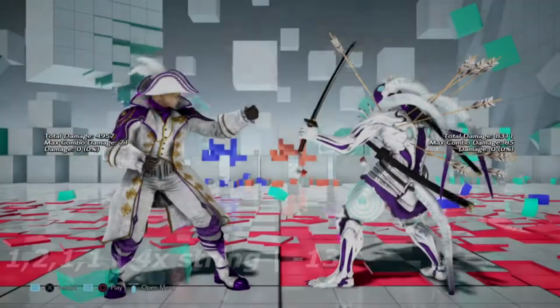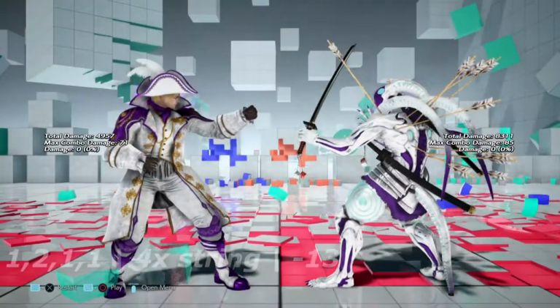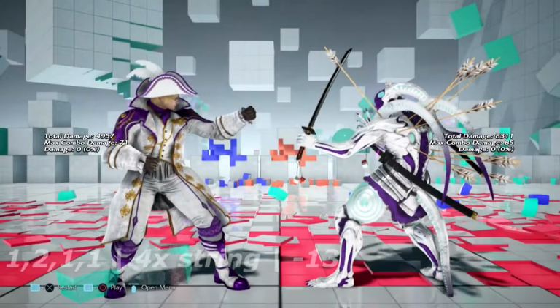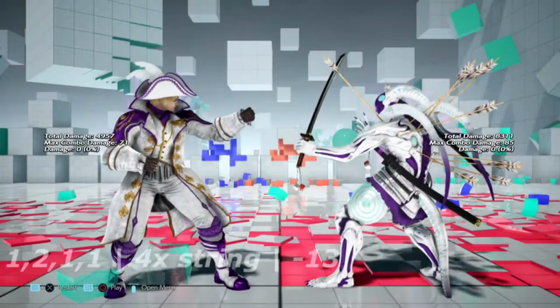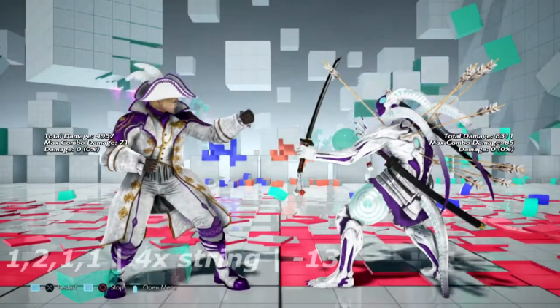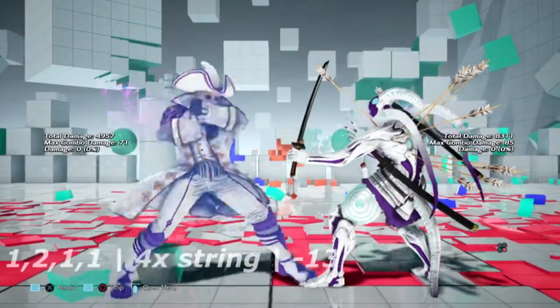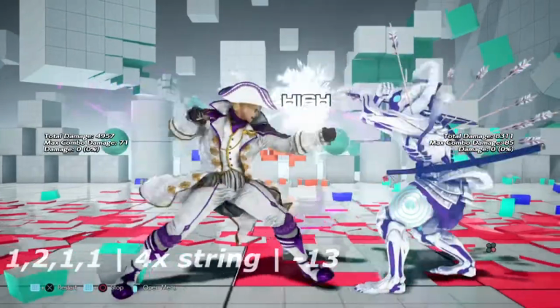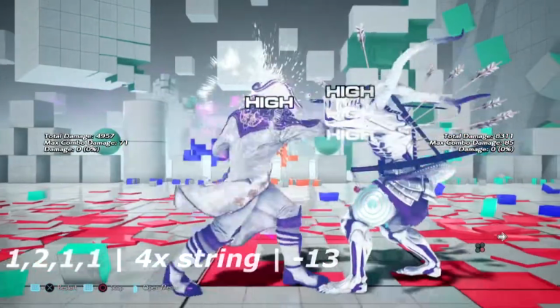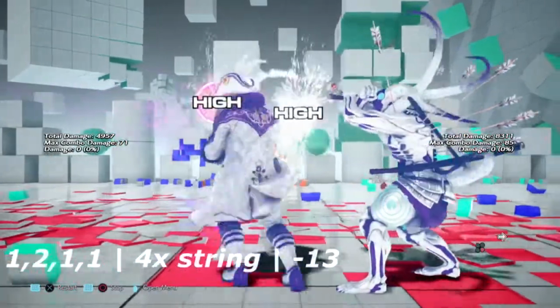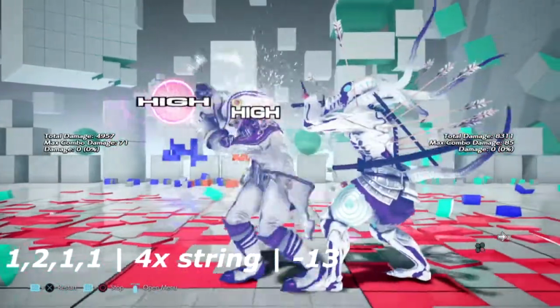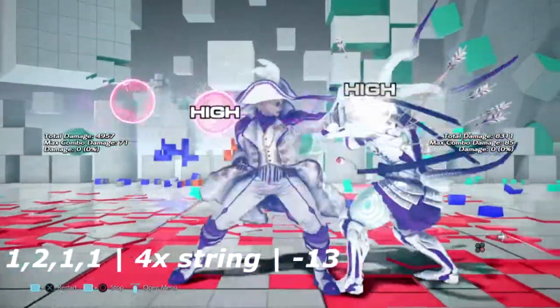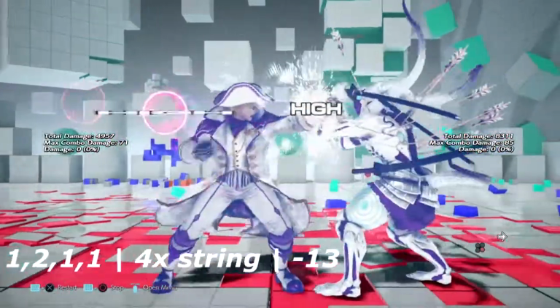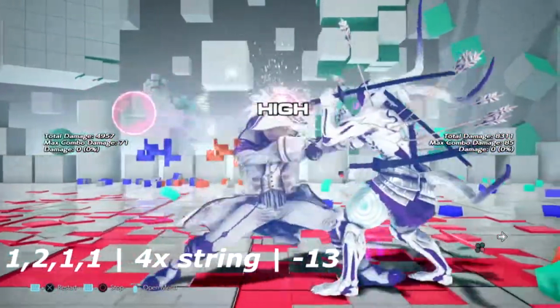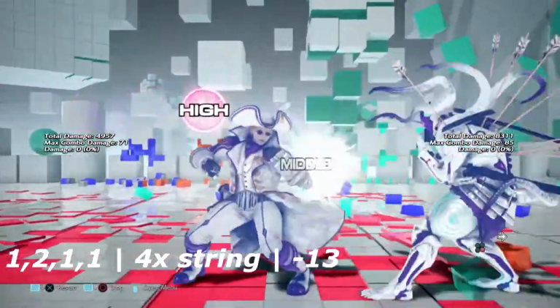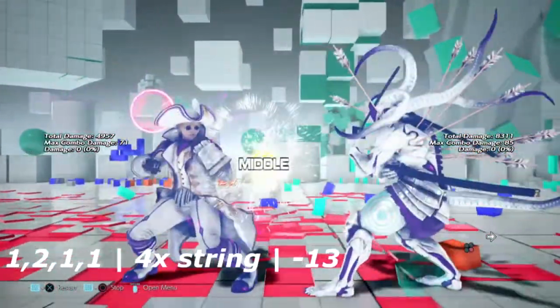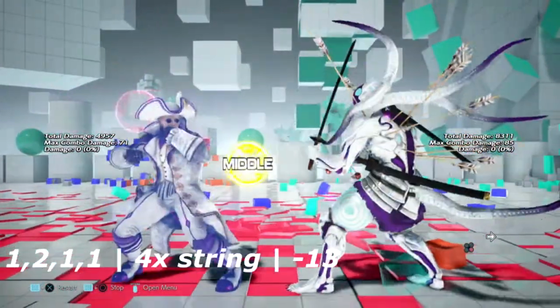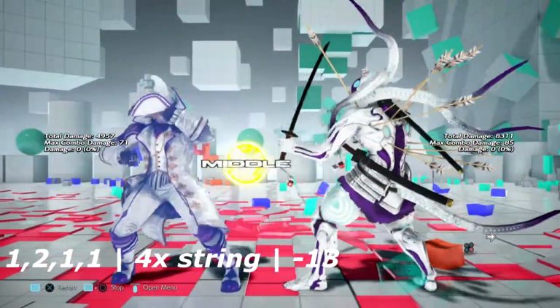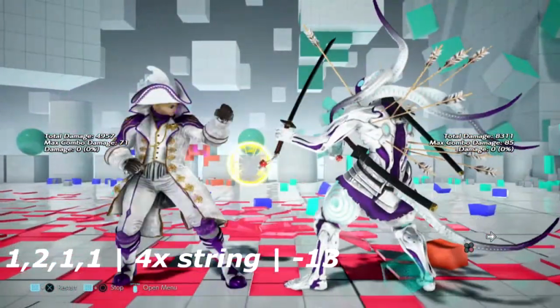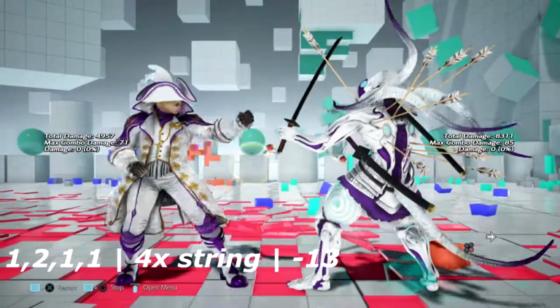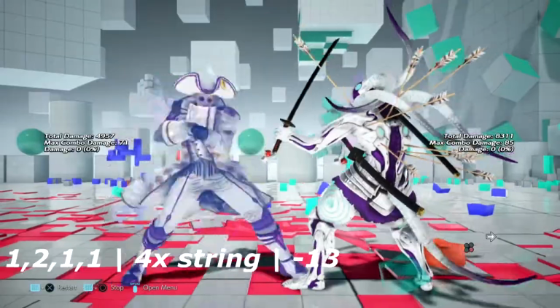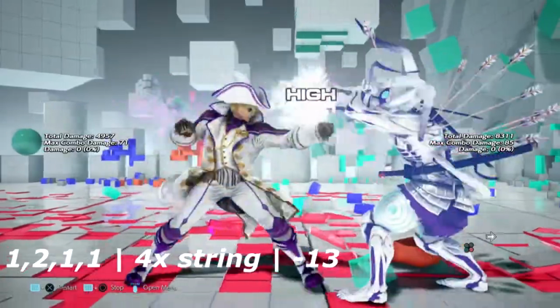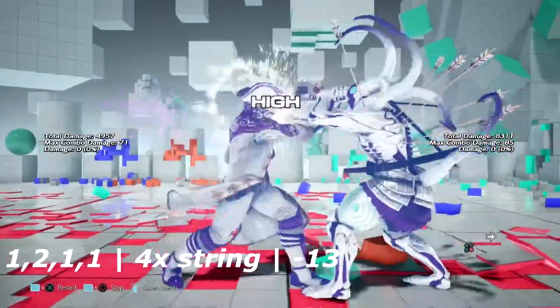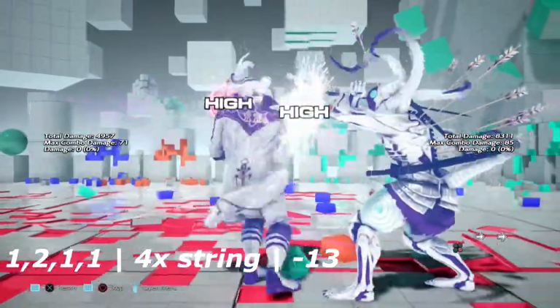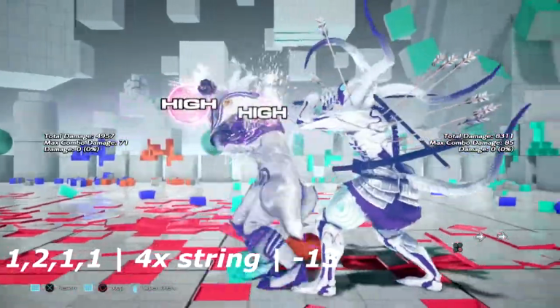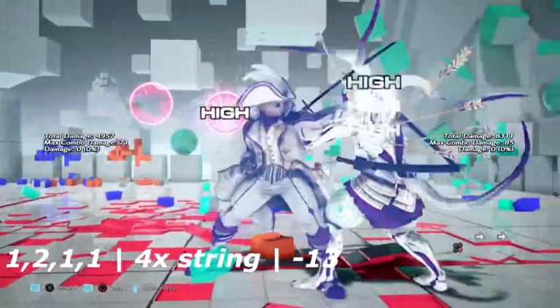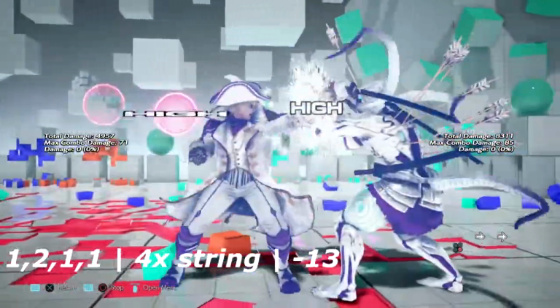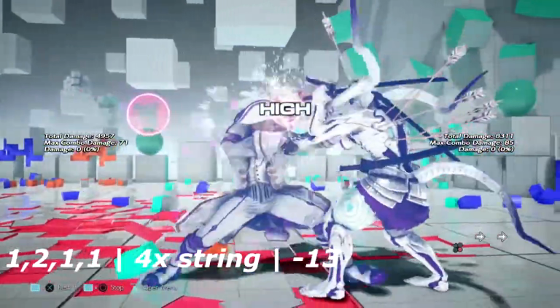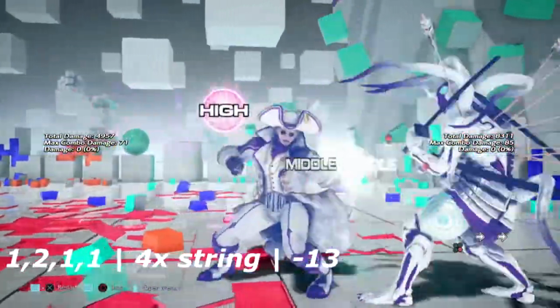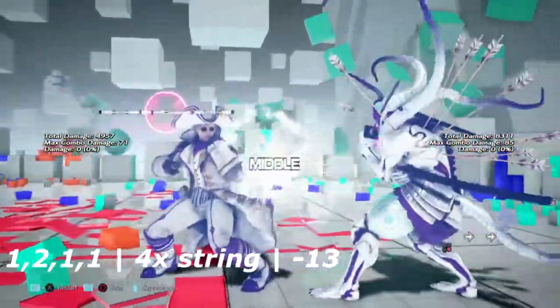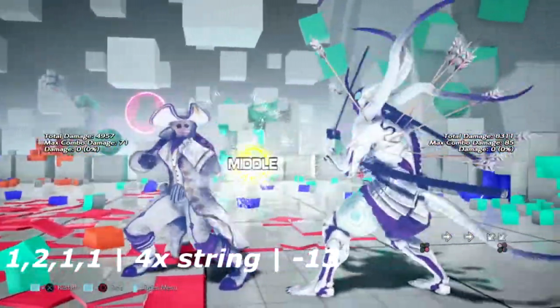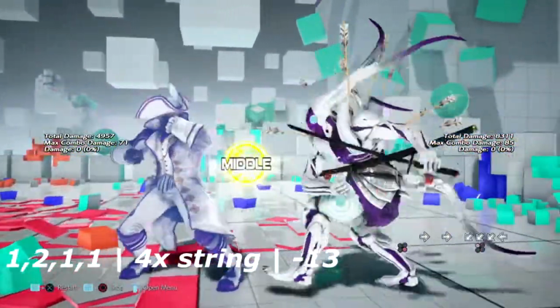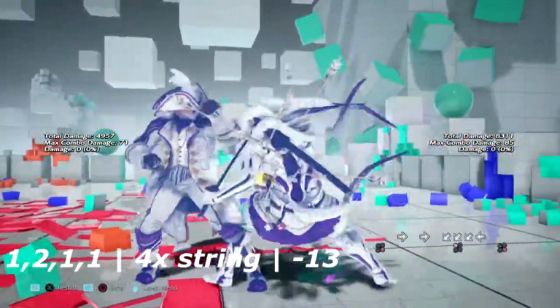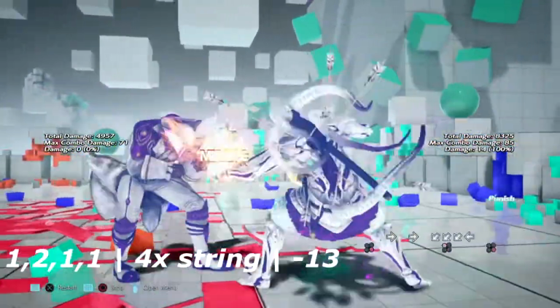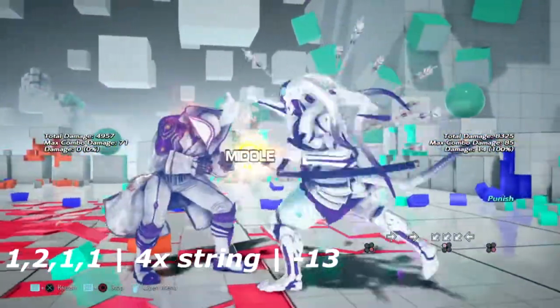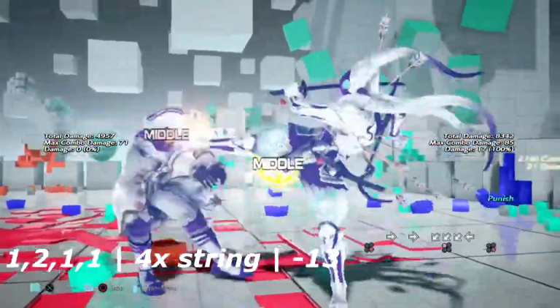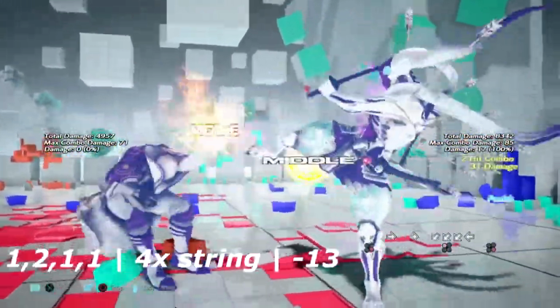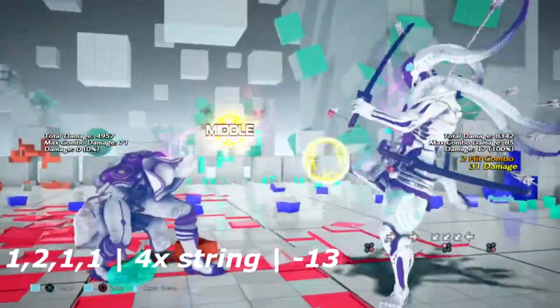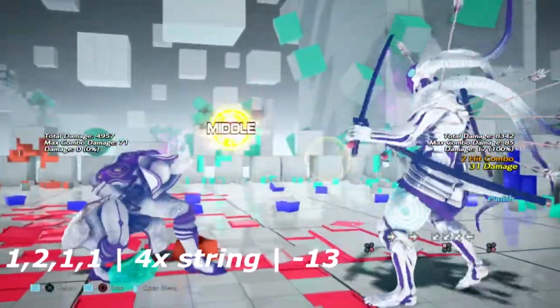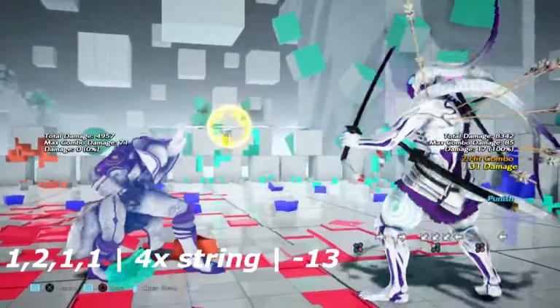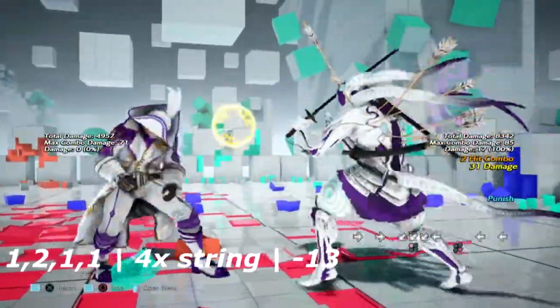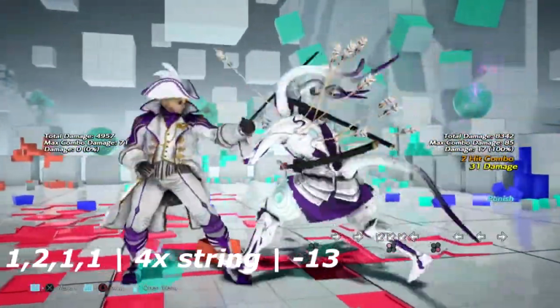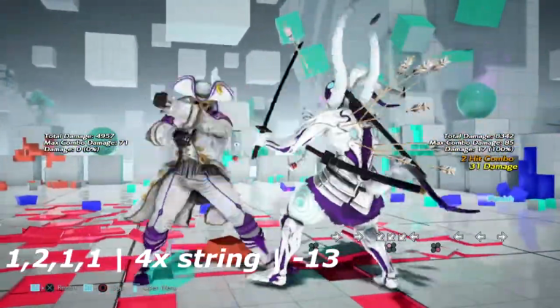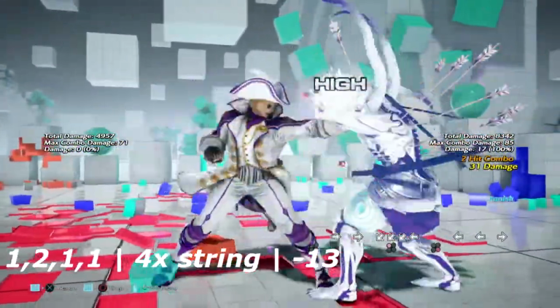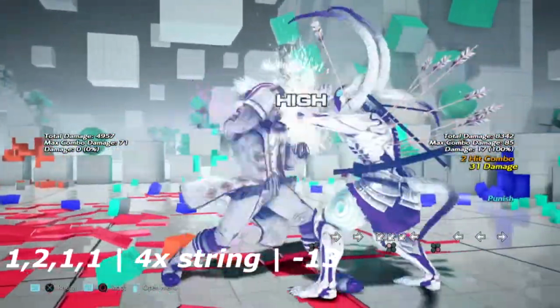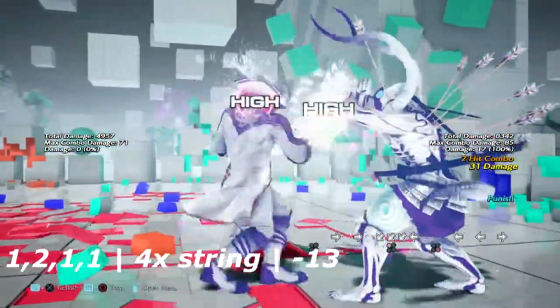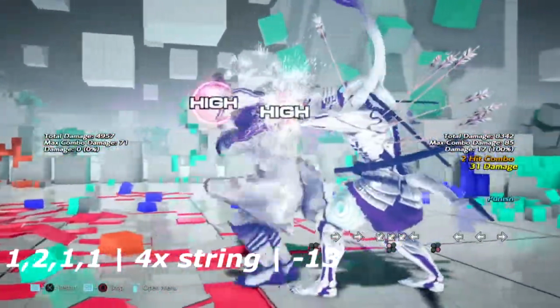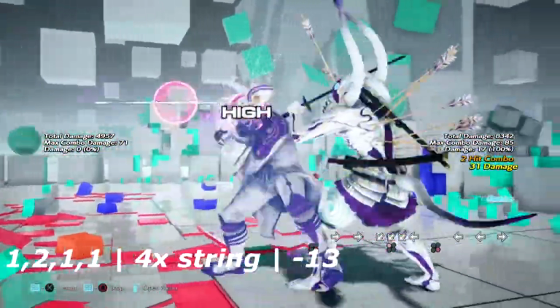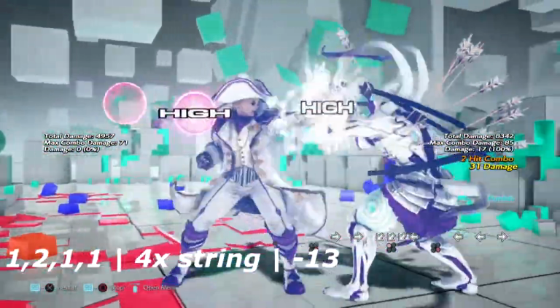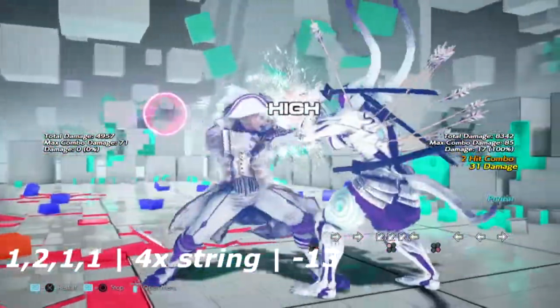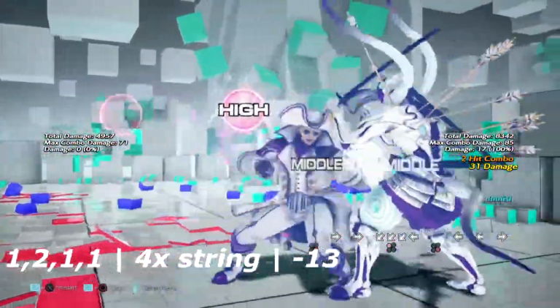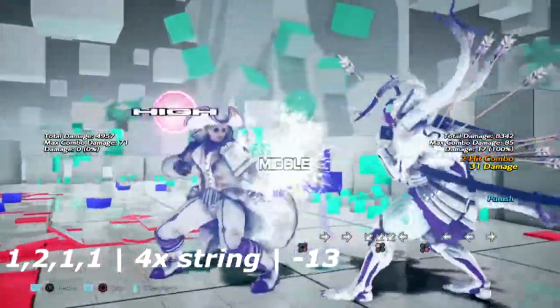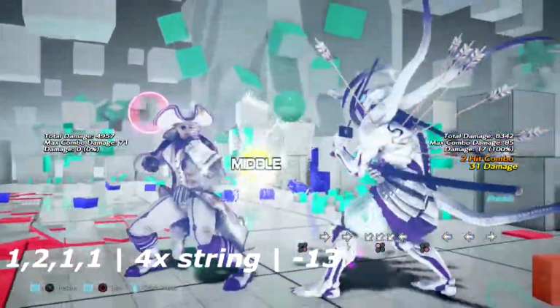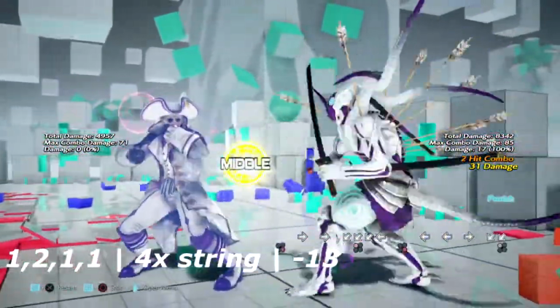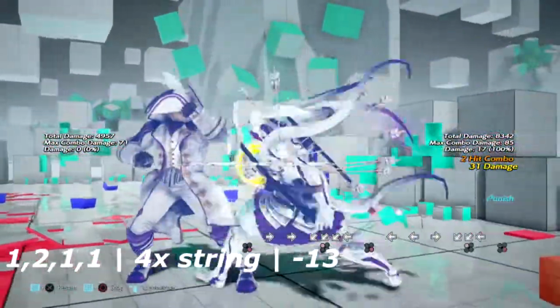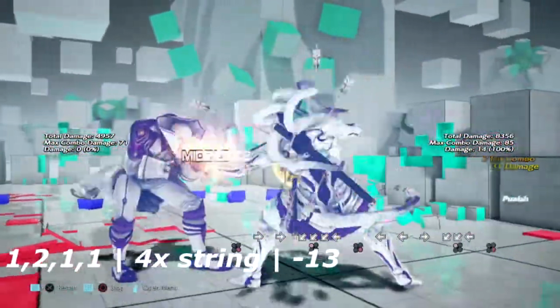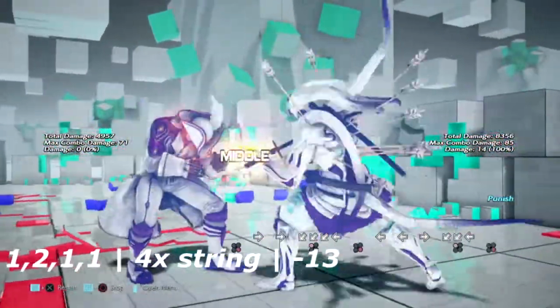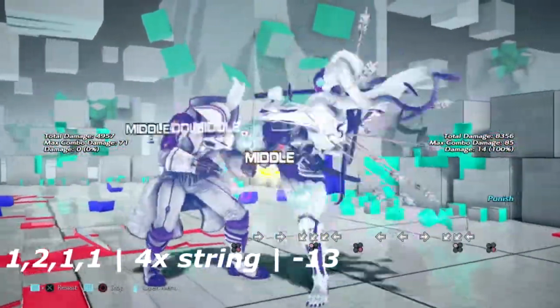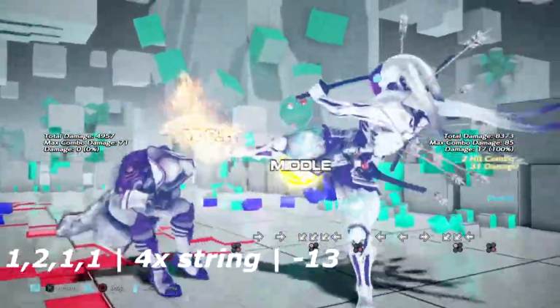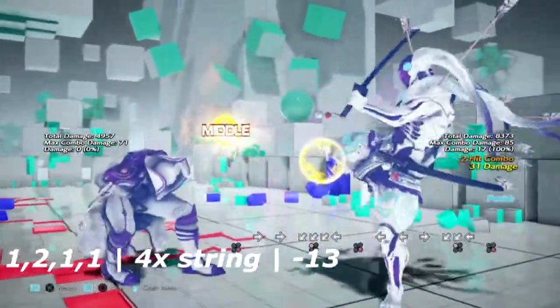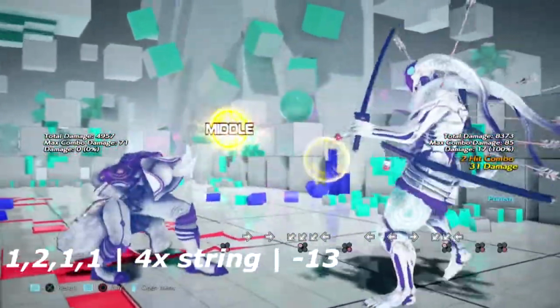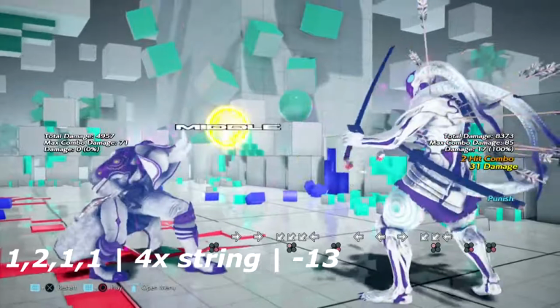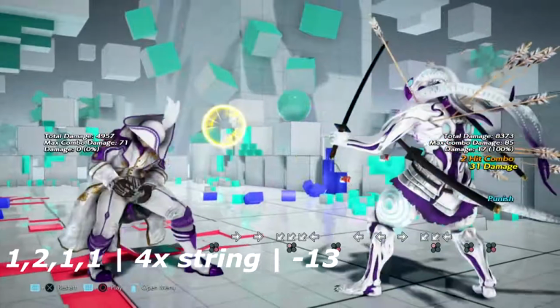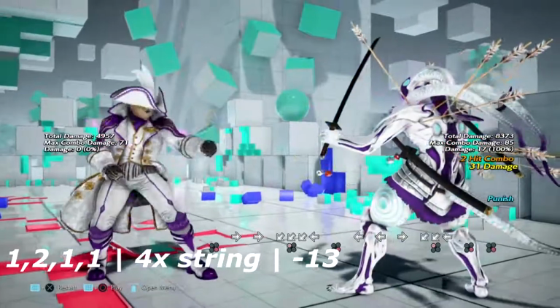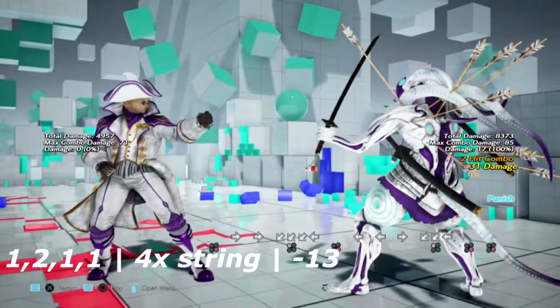Up first in the jab punishment section, we have 1-2-1-1, a 4-hit string that is negative 13 on block, allowing you to get a down forward 1.